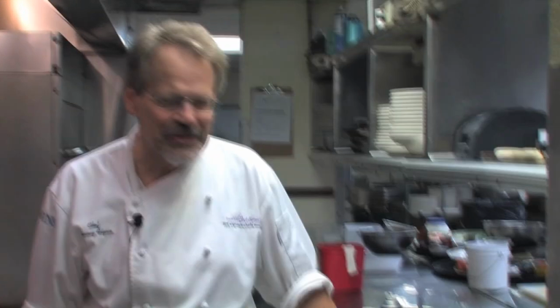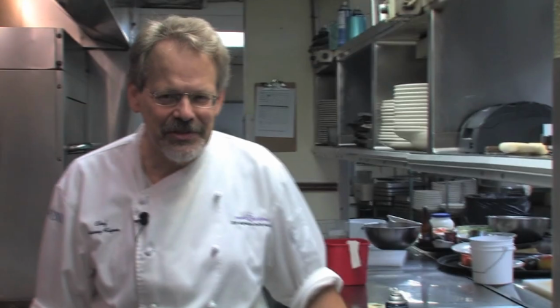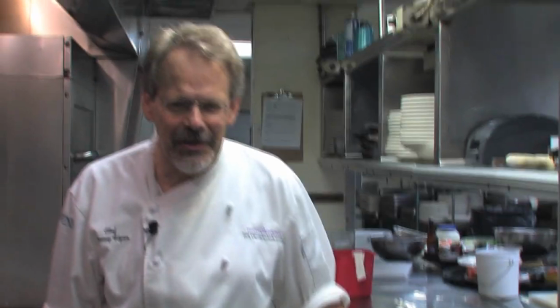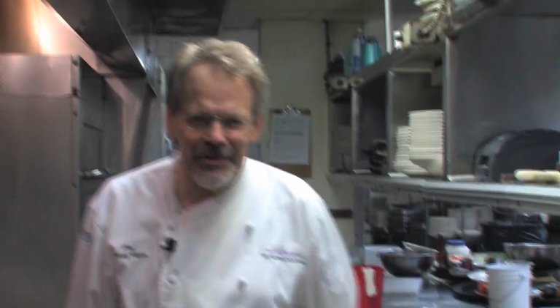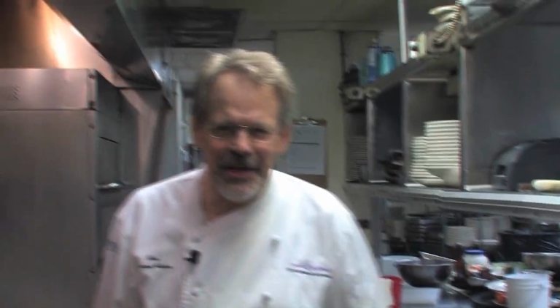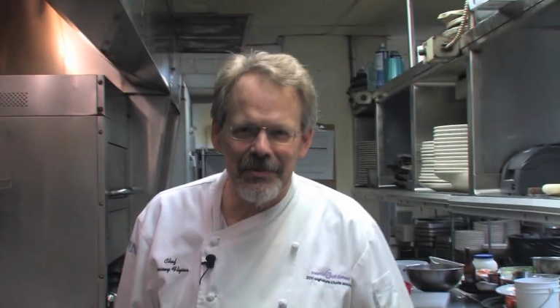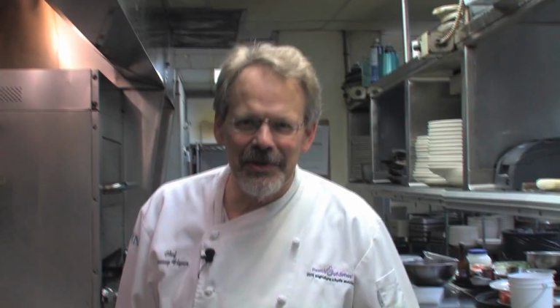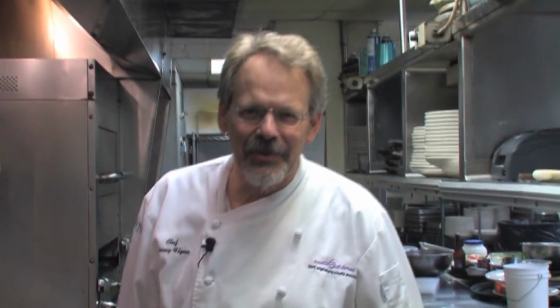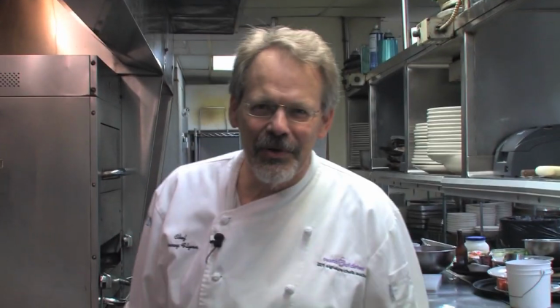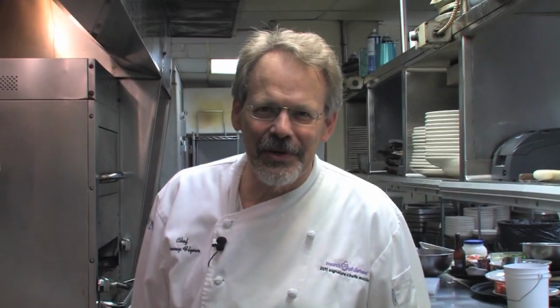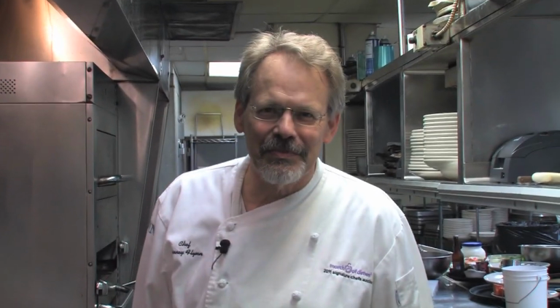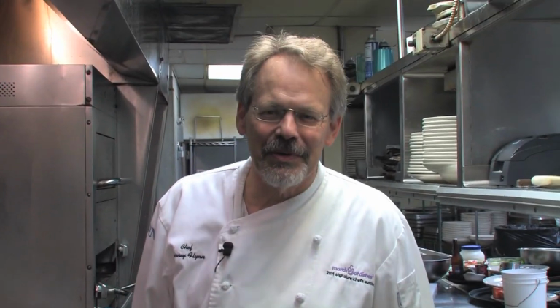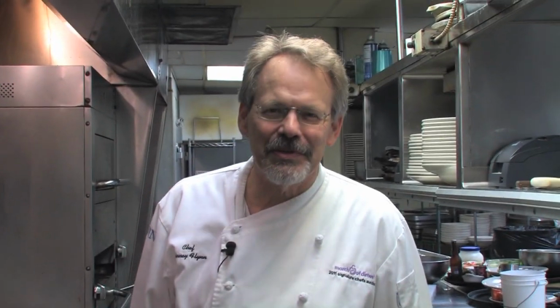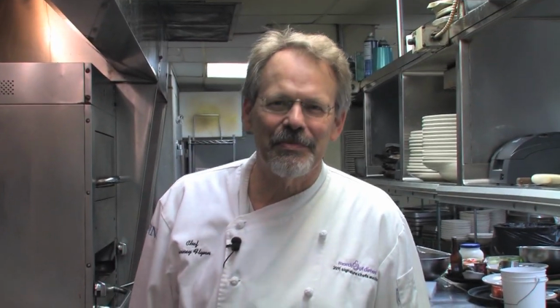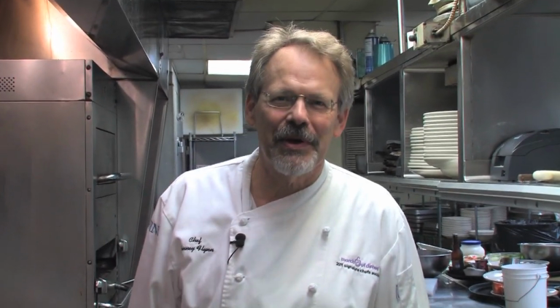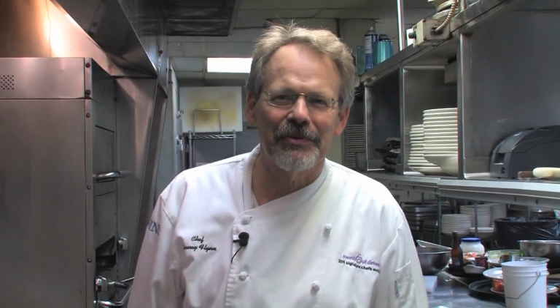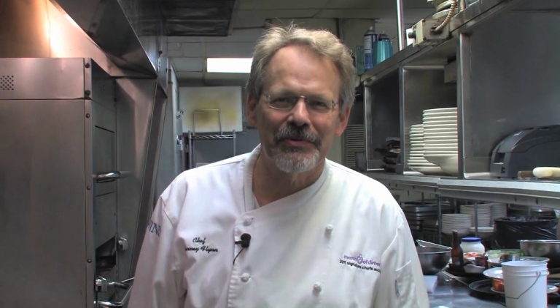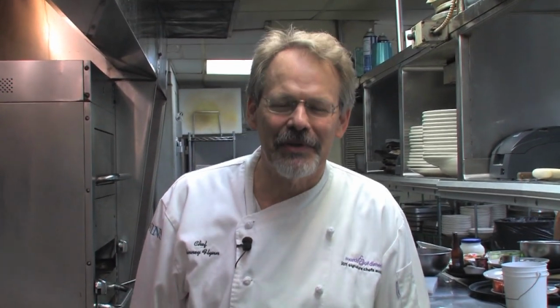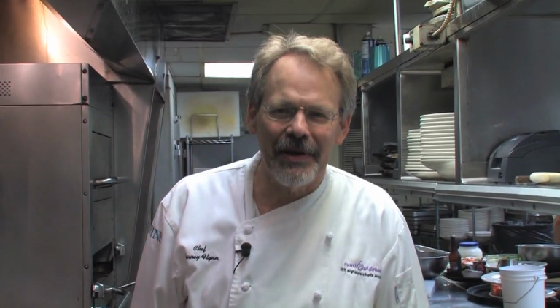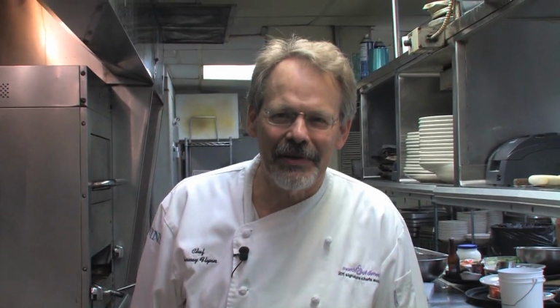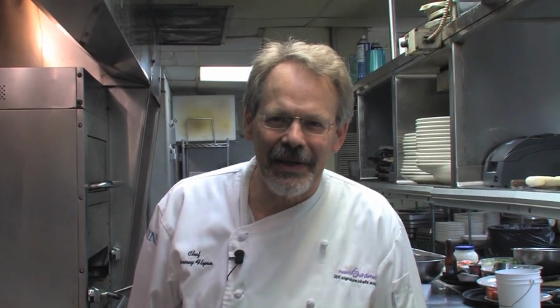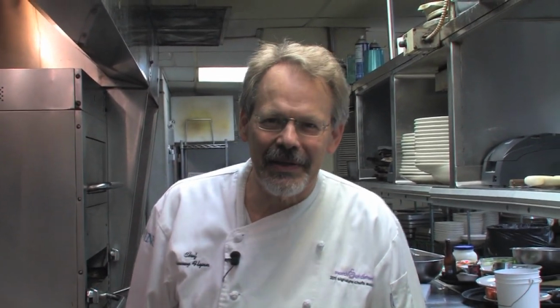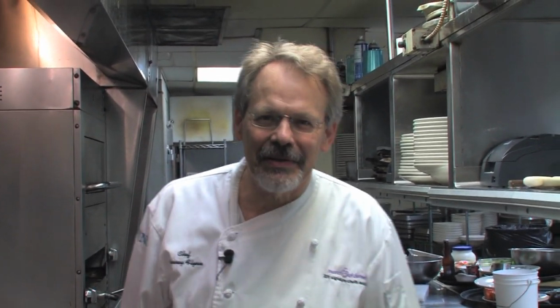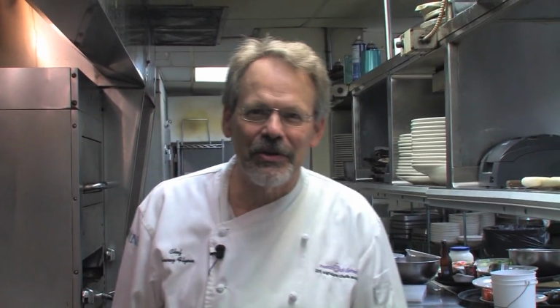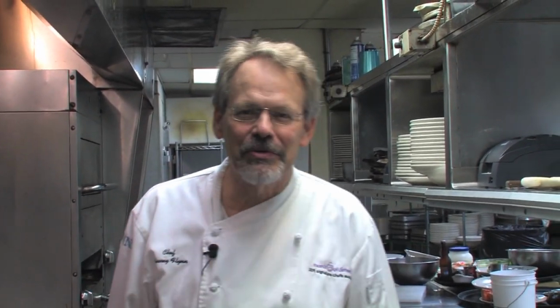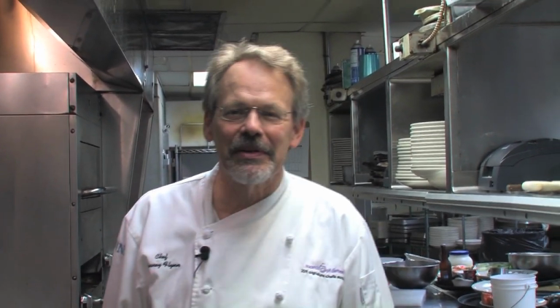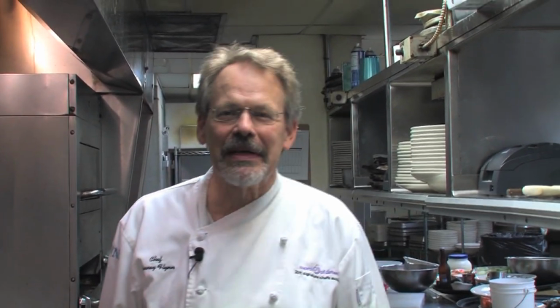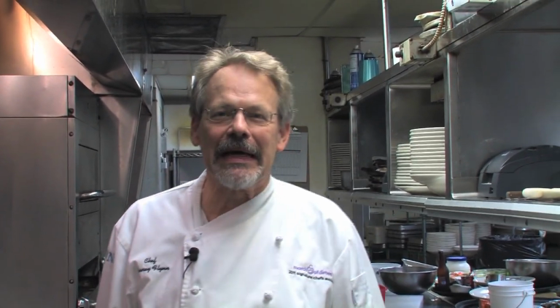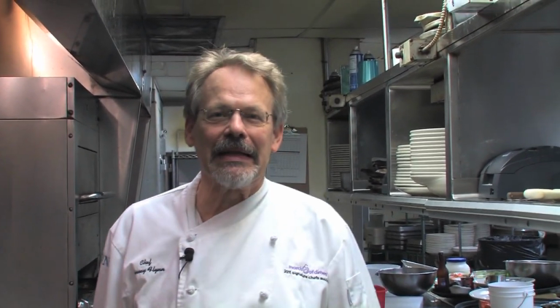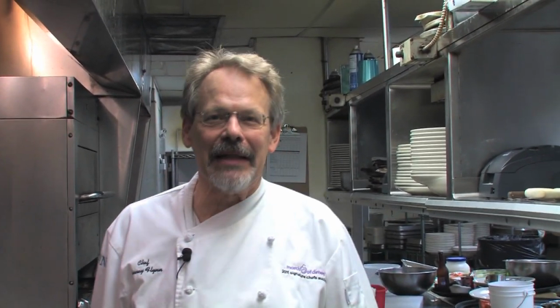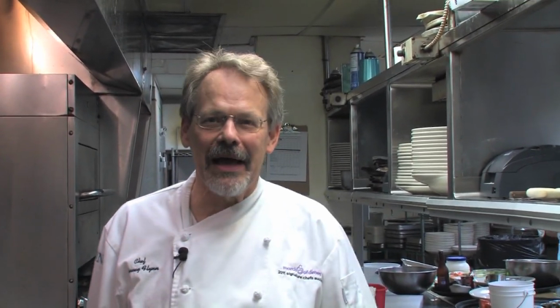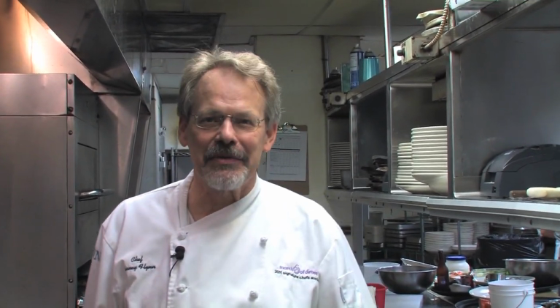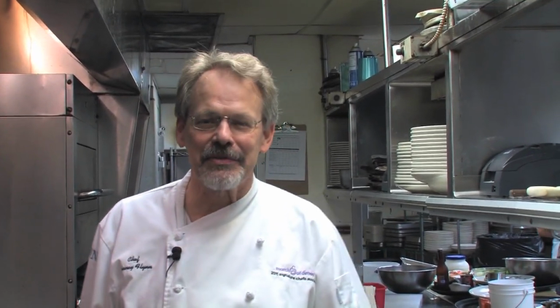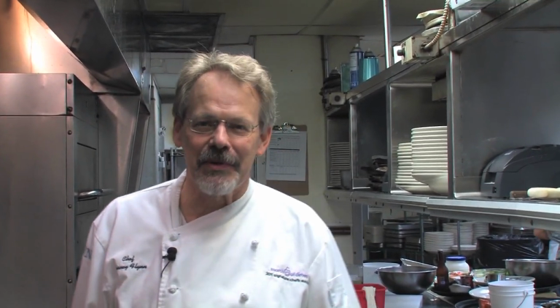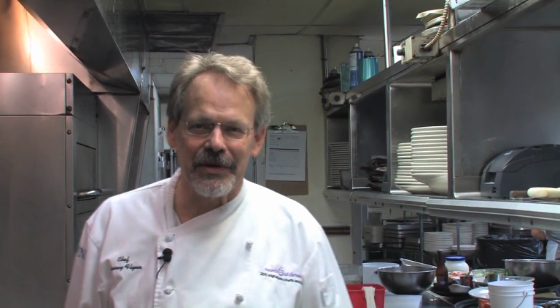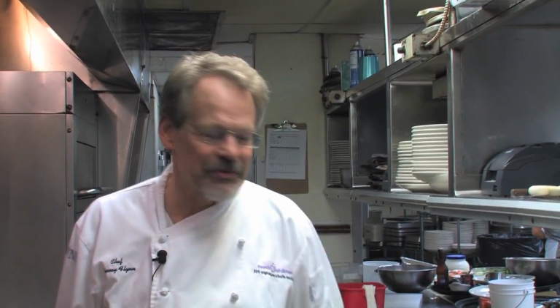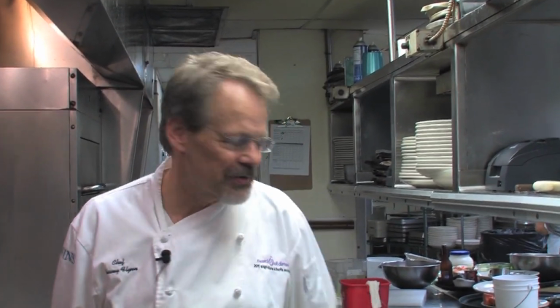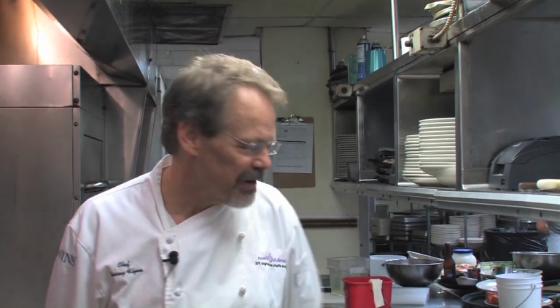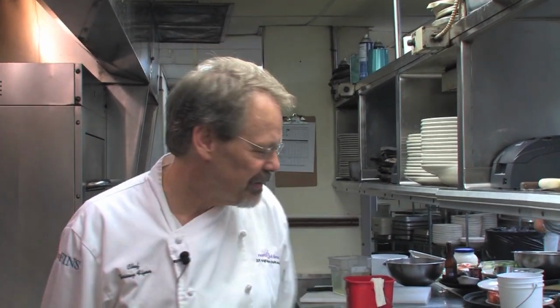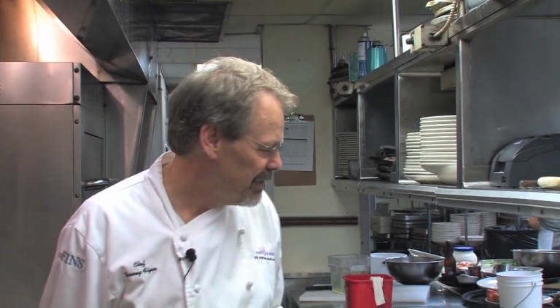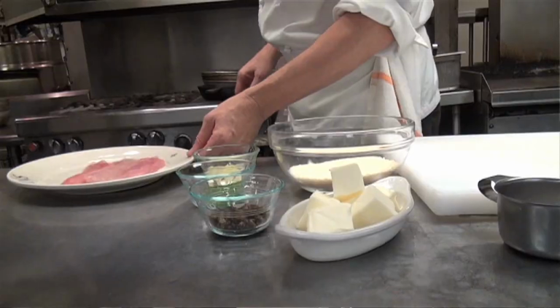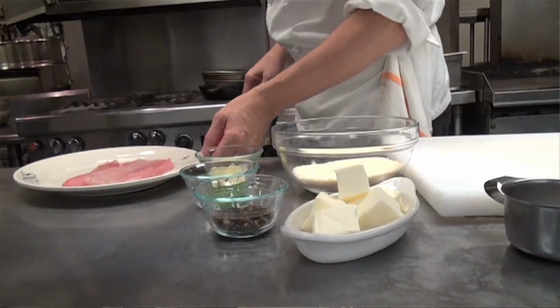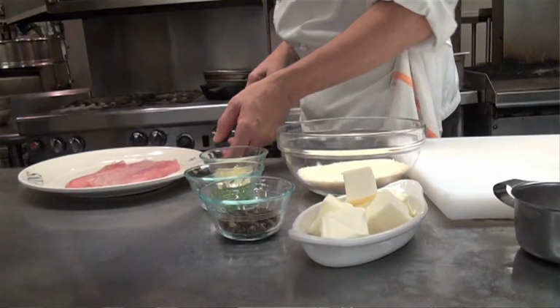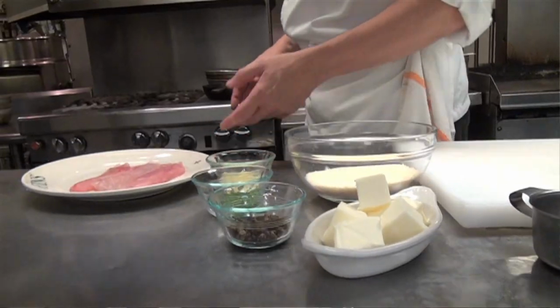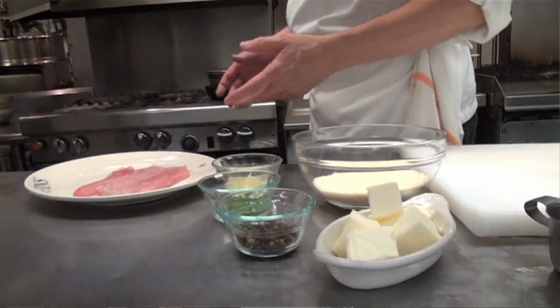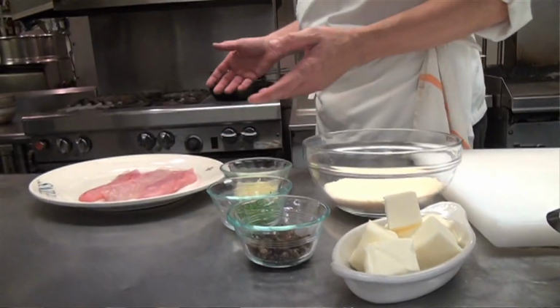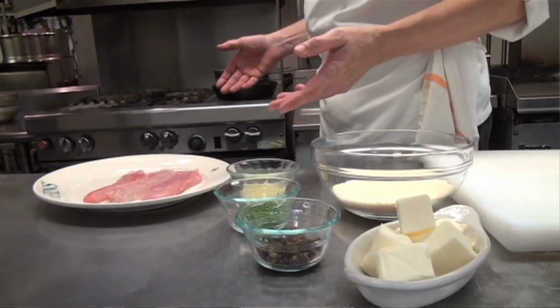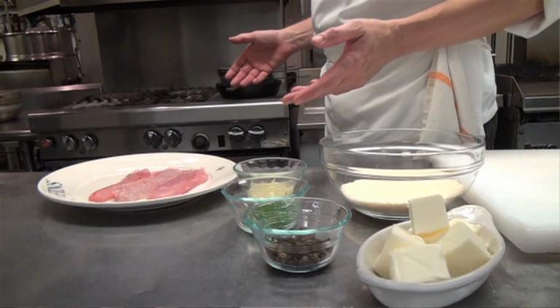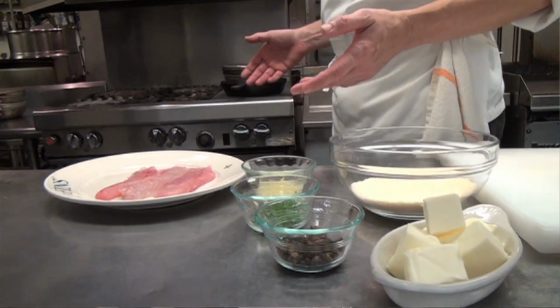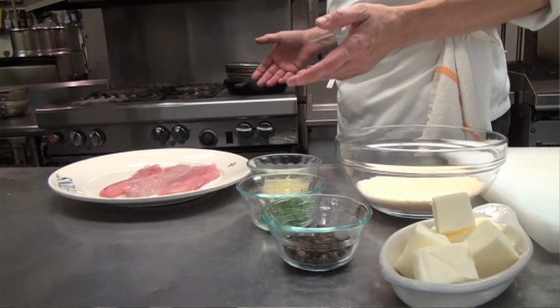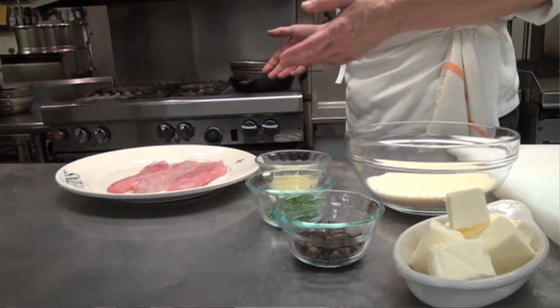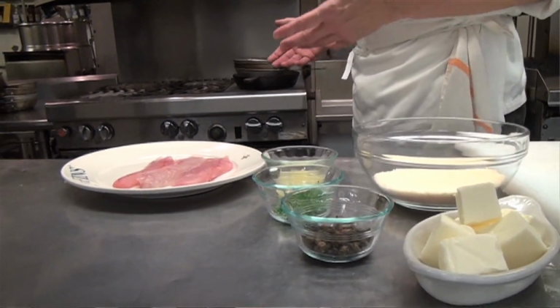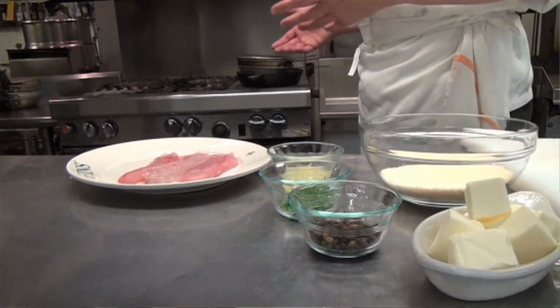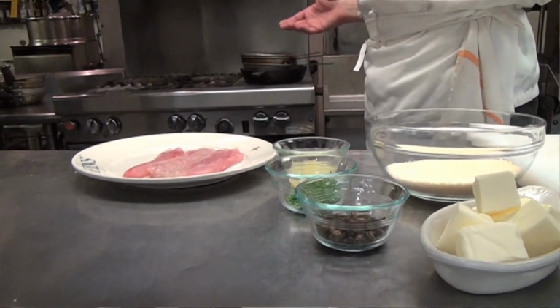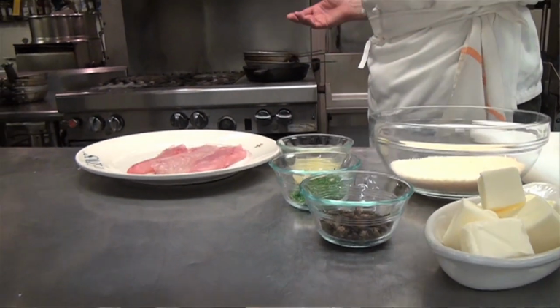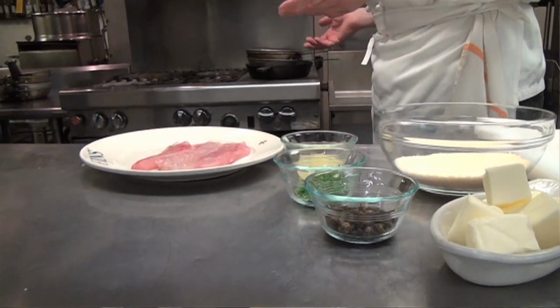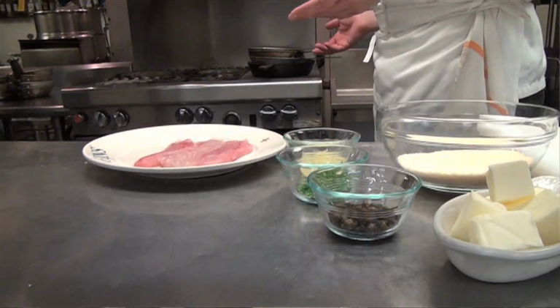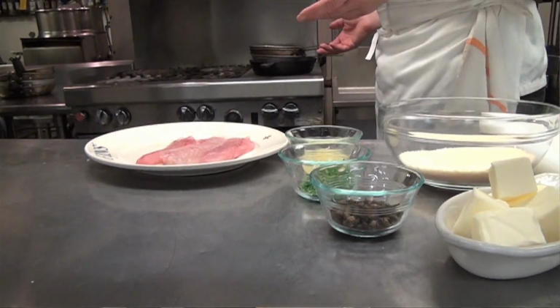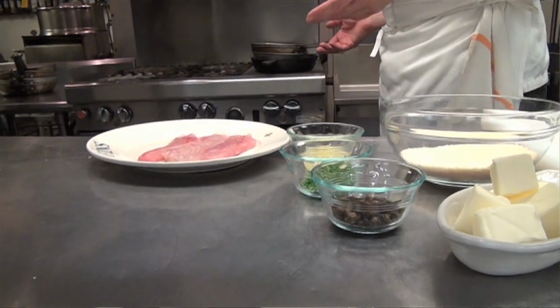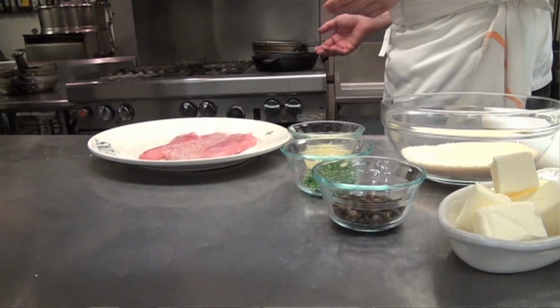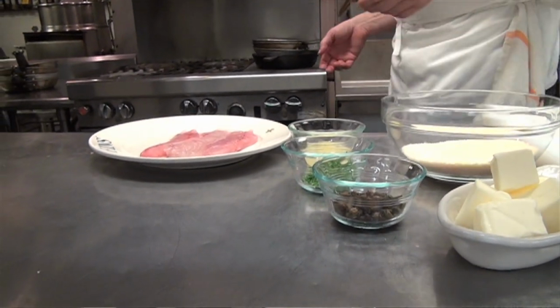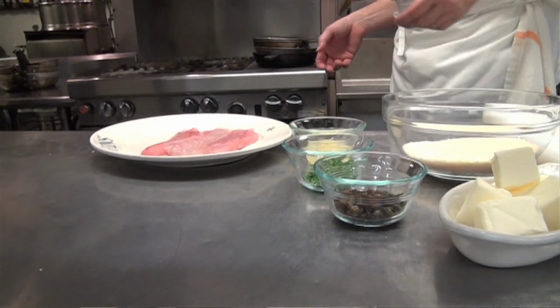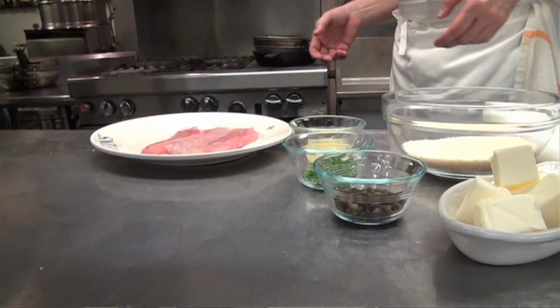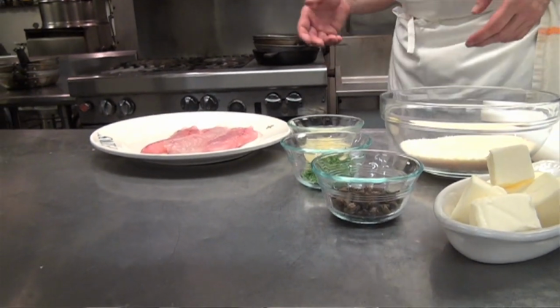Summertime in New Orleans means speckled trout, and usually a lot of speckled trout. This is a very simple dish, as a lot of the best ones are.